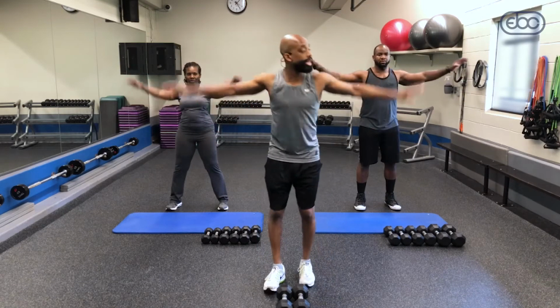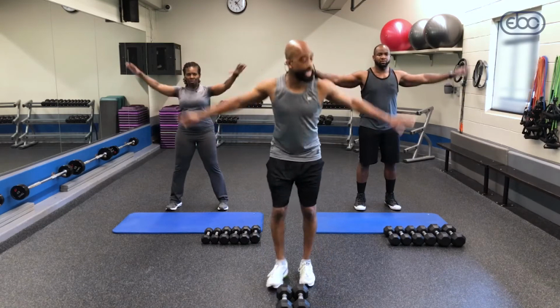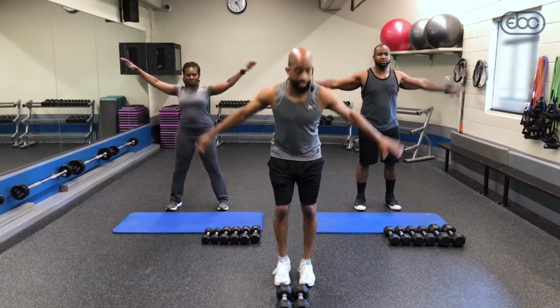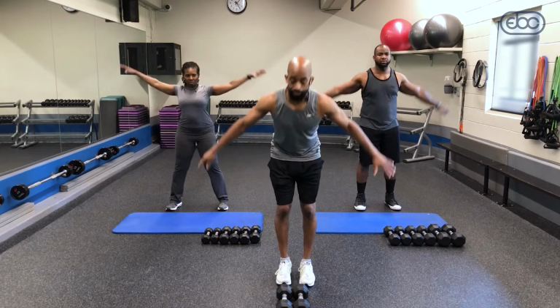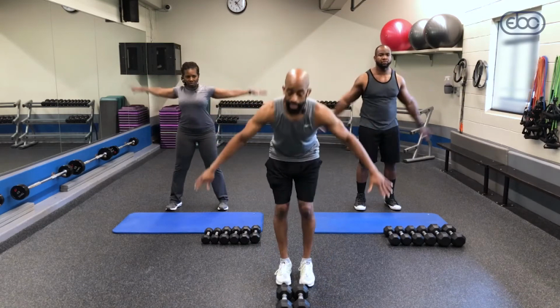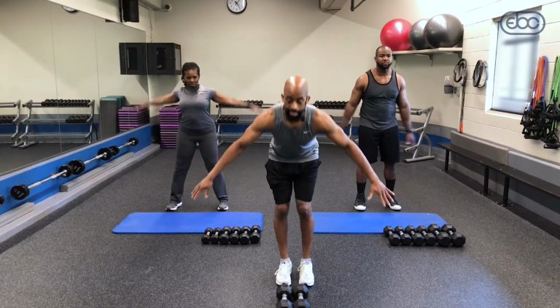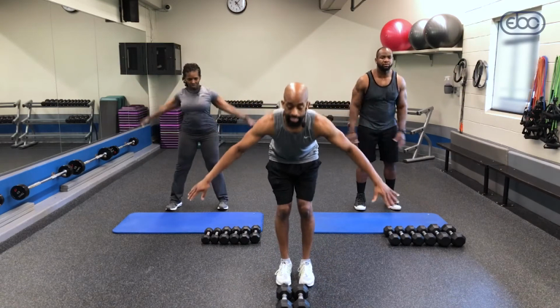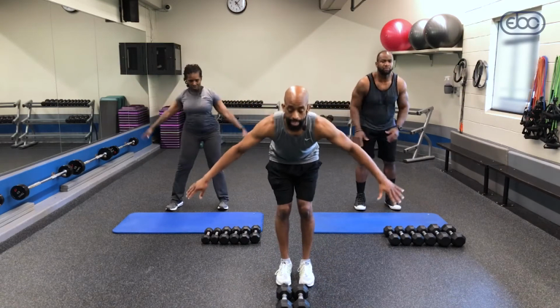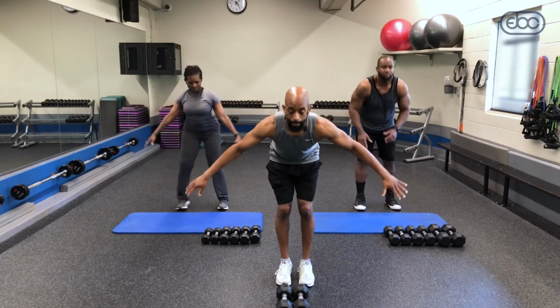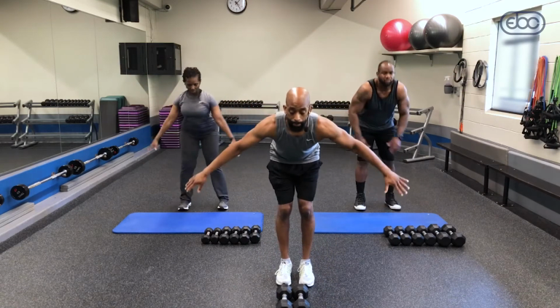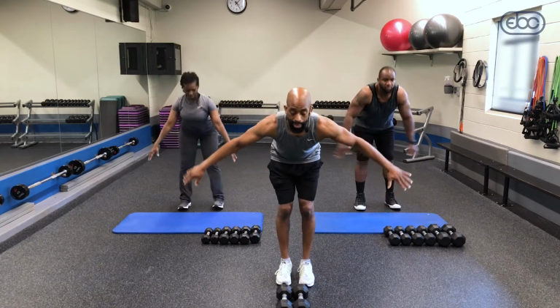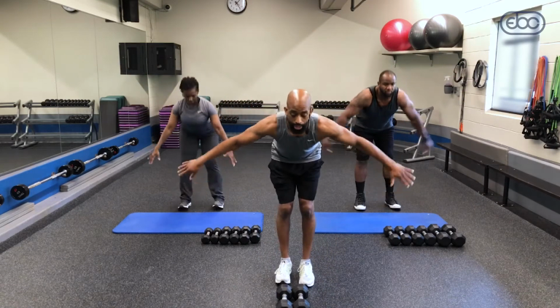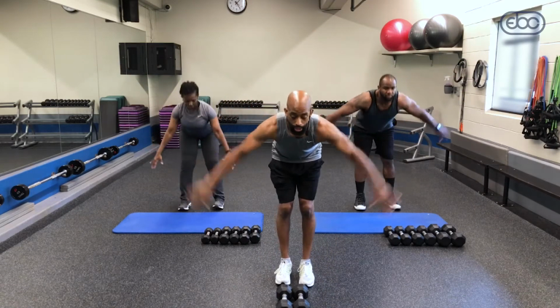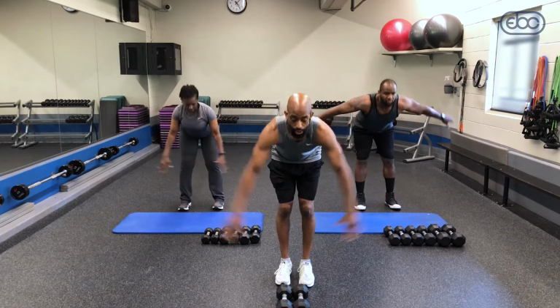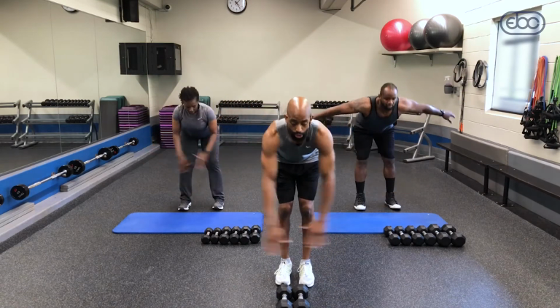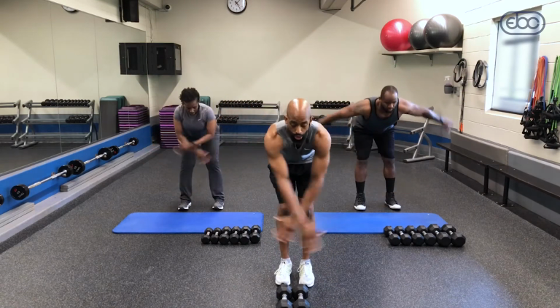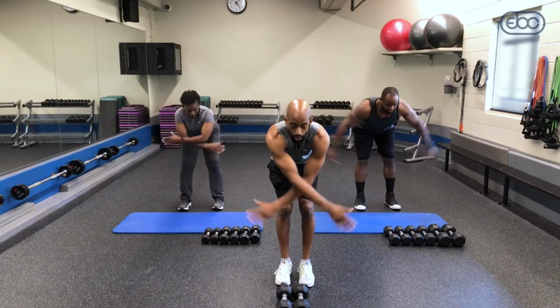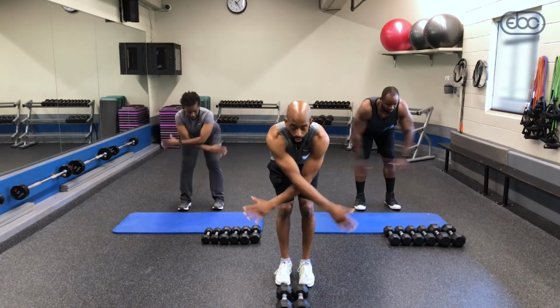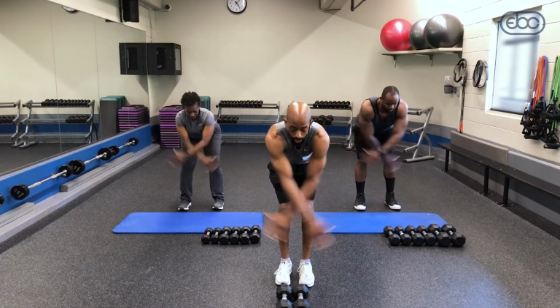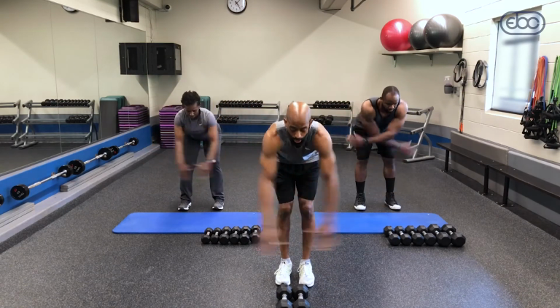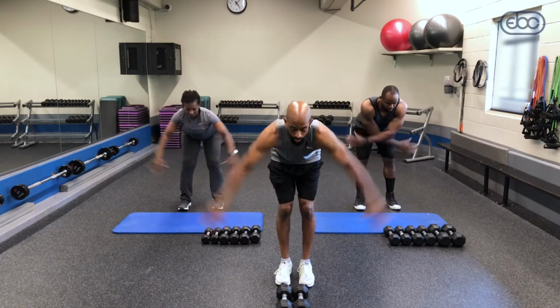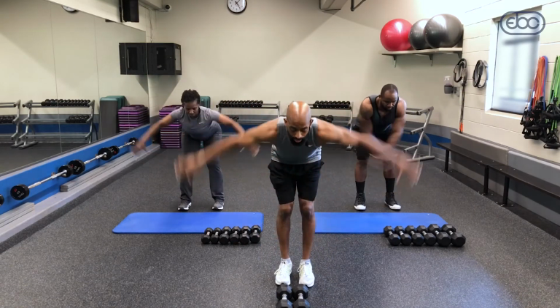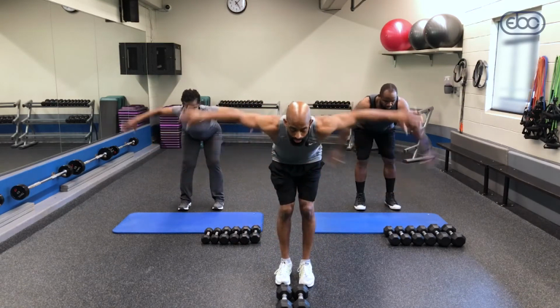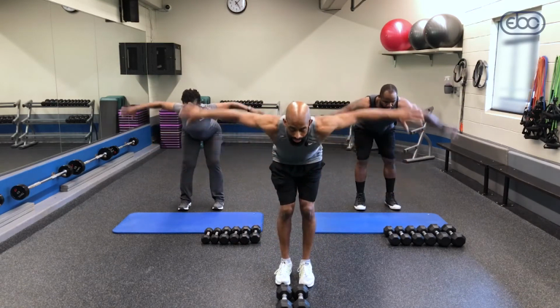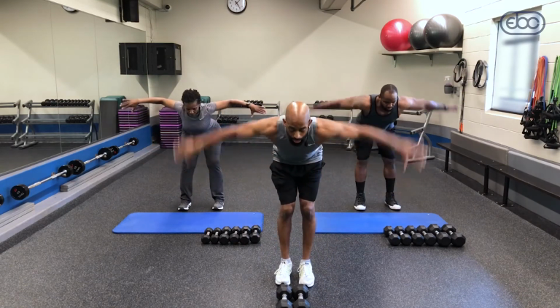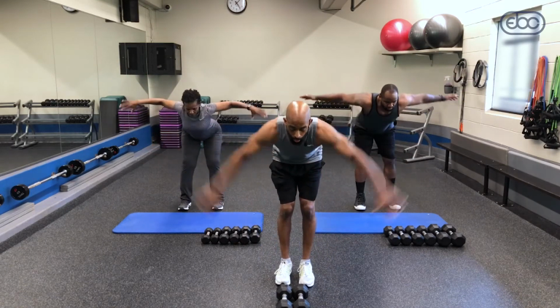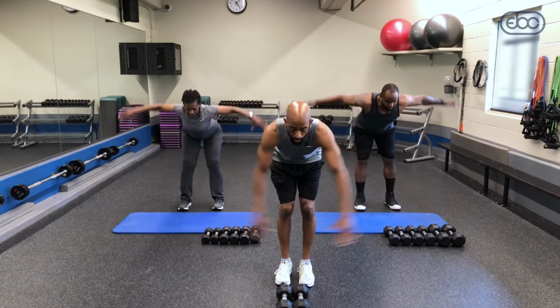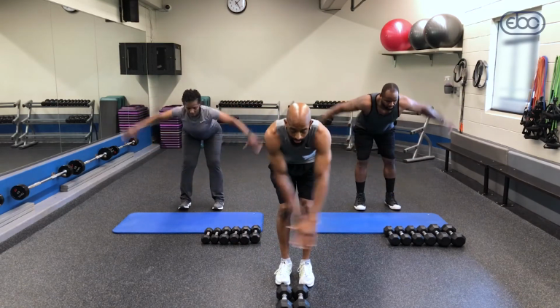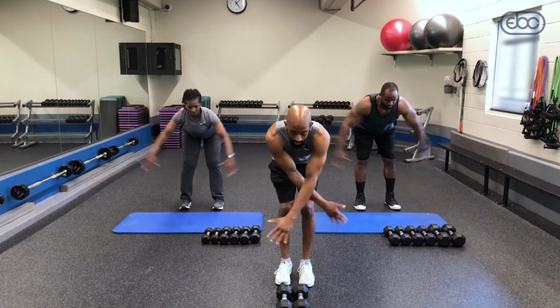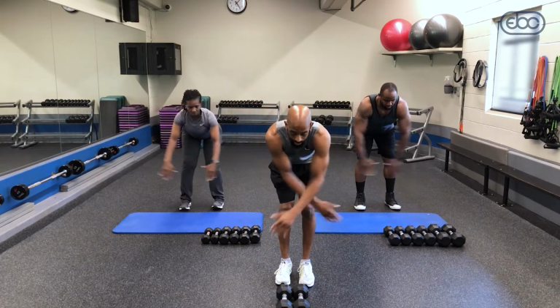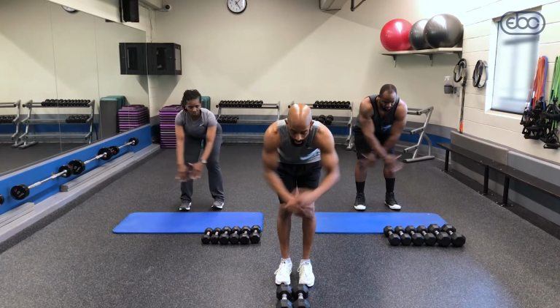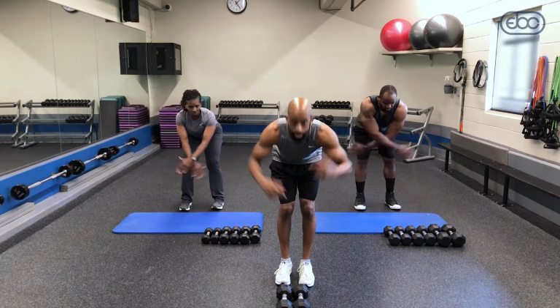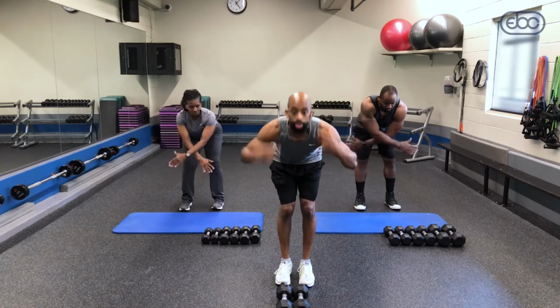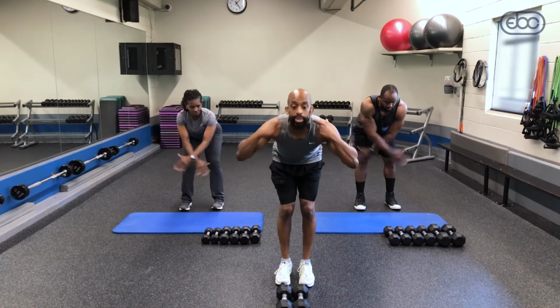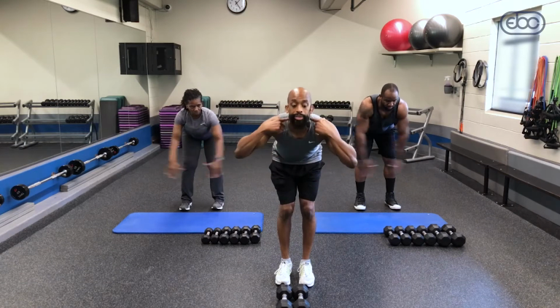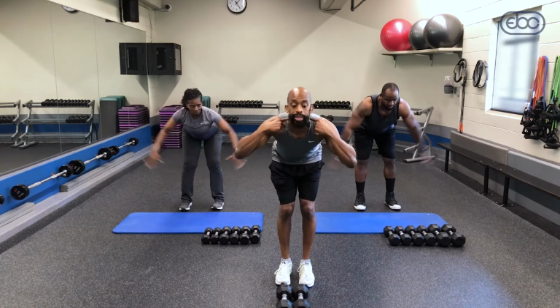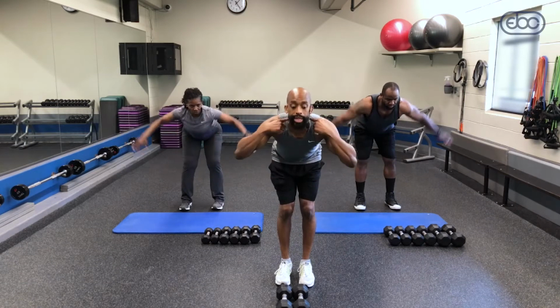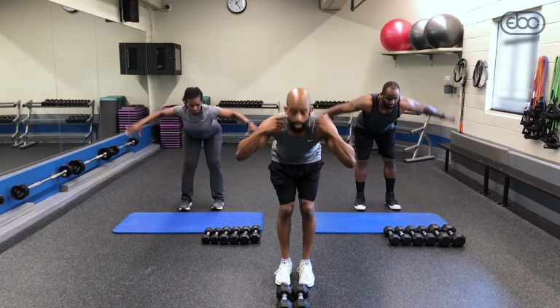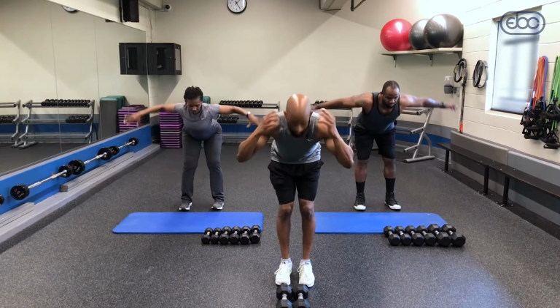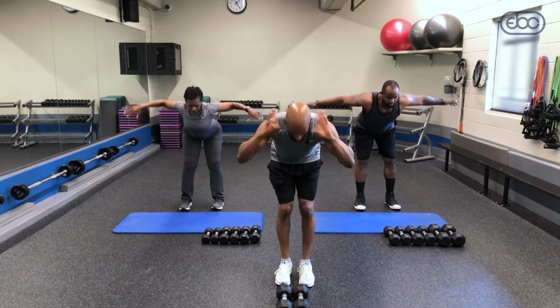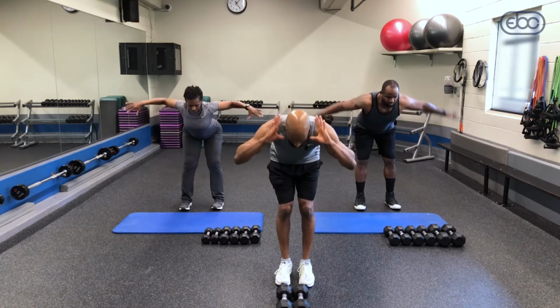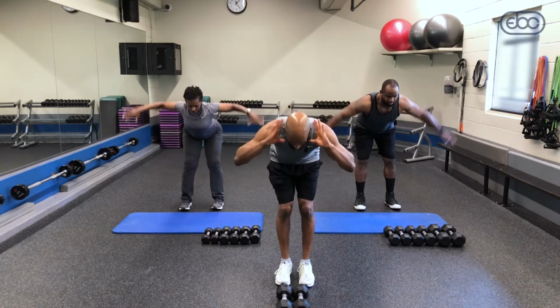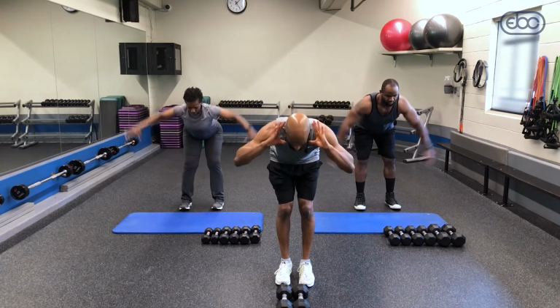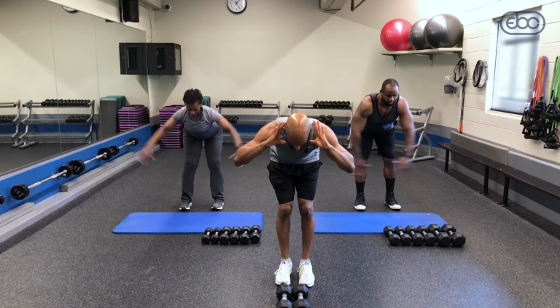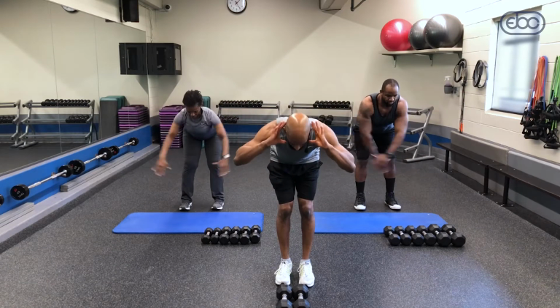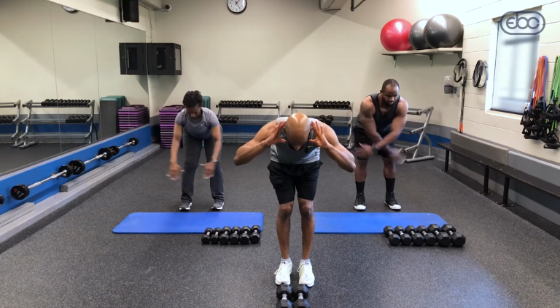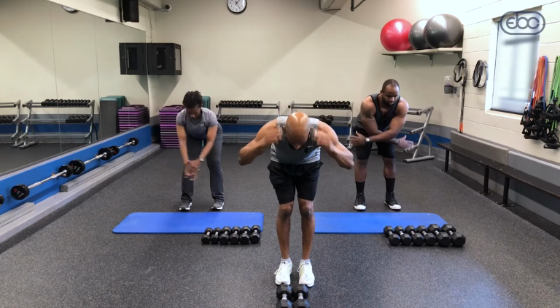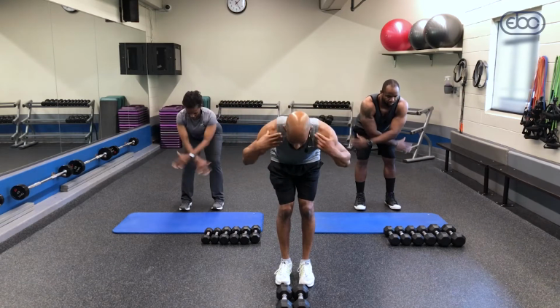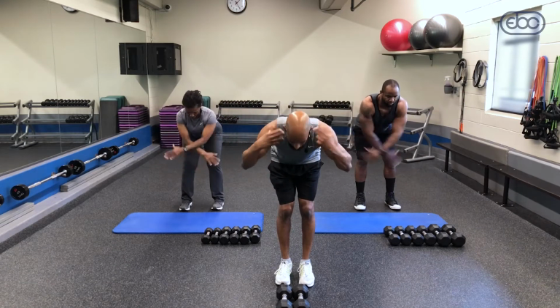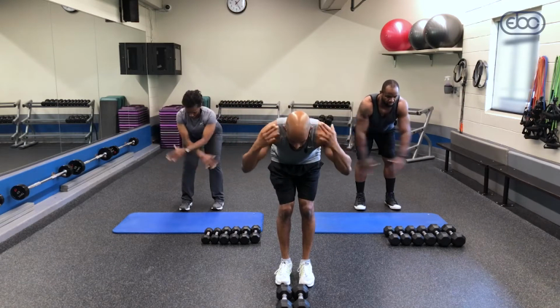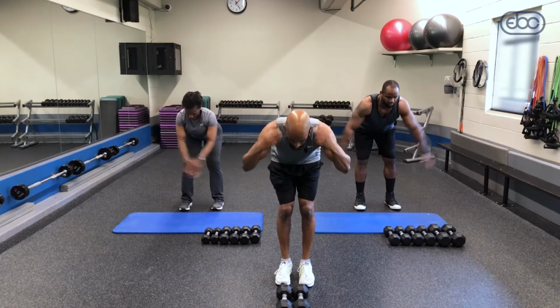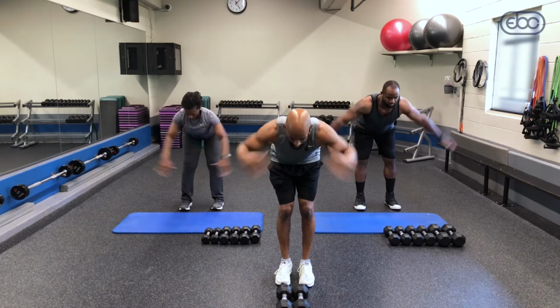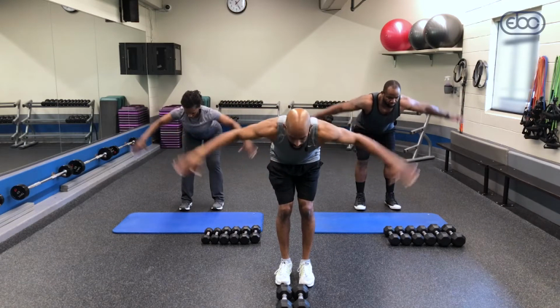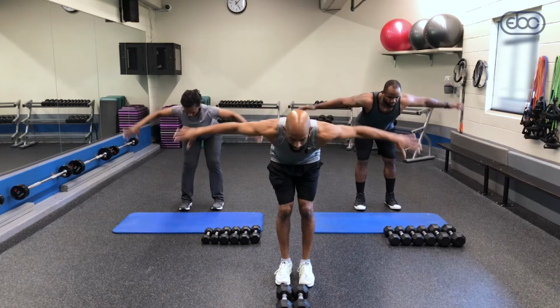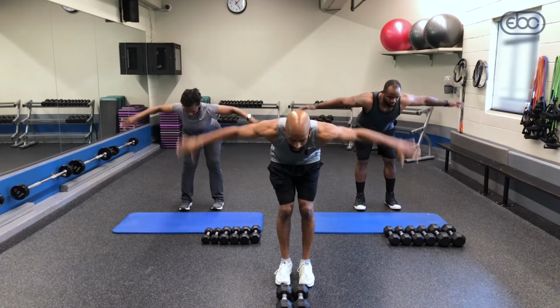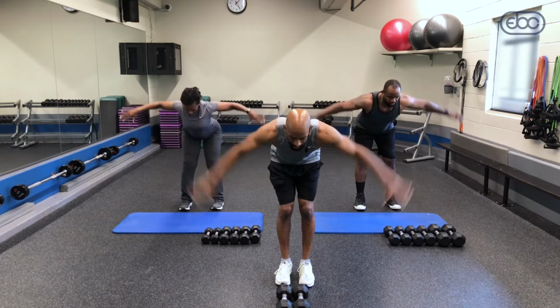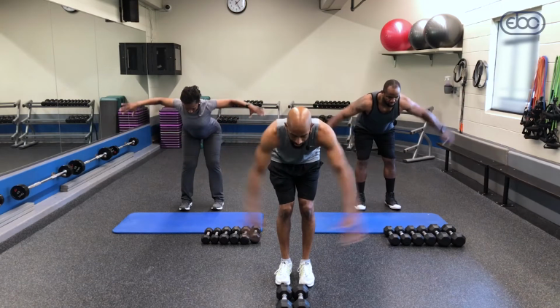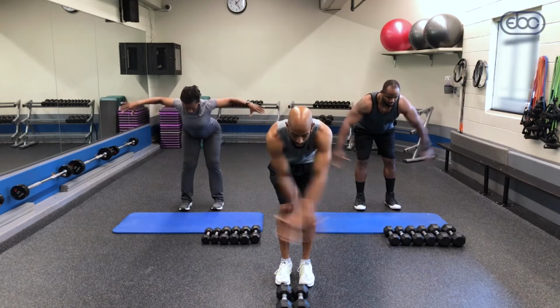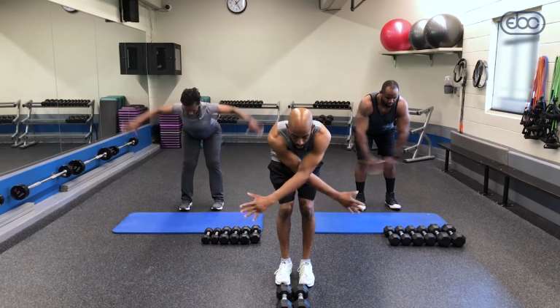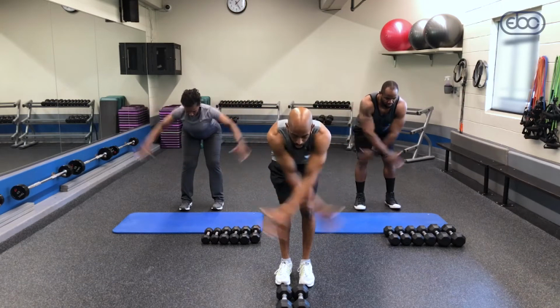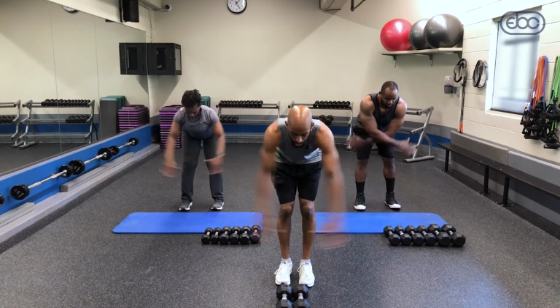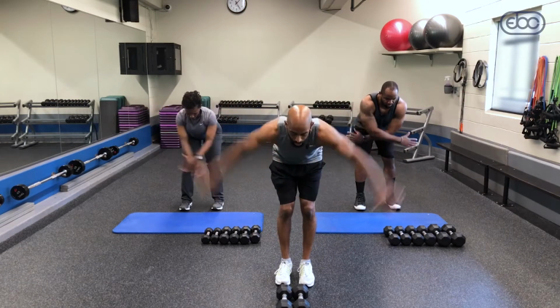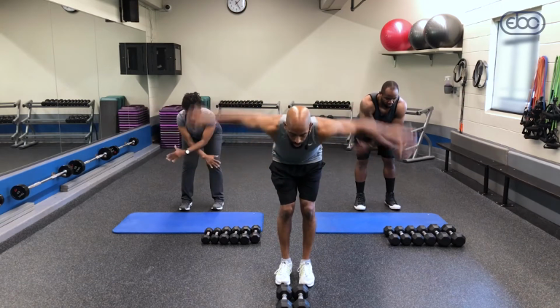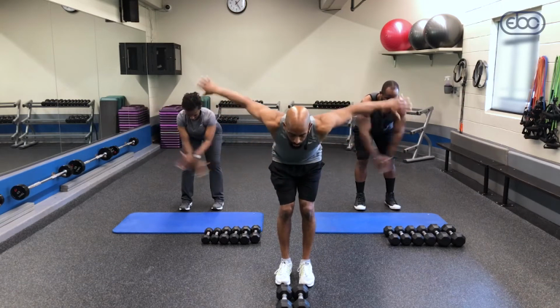Now guys, flatten that back. You're gonna cross over. While you're here, don't have your head up — I want you to keep your neck straight, spine in line as you cross over.